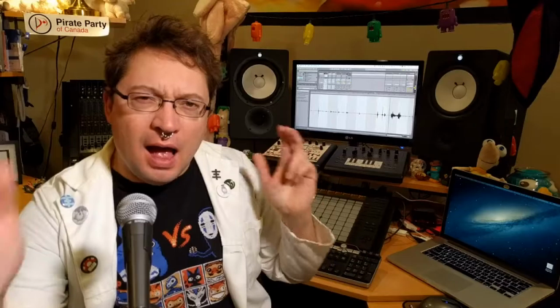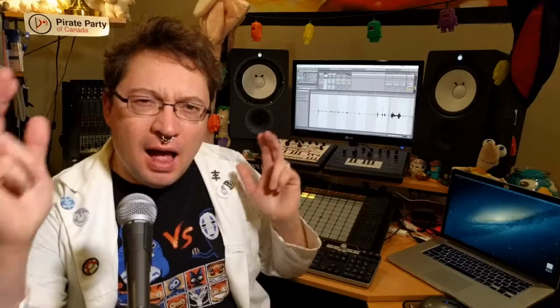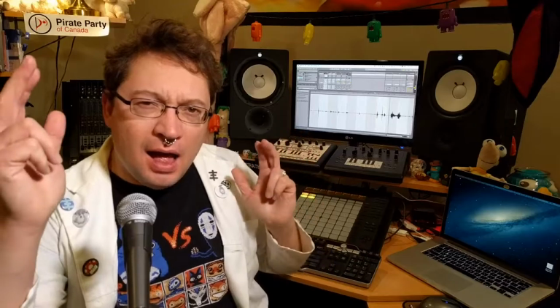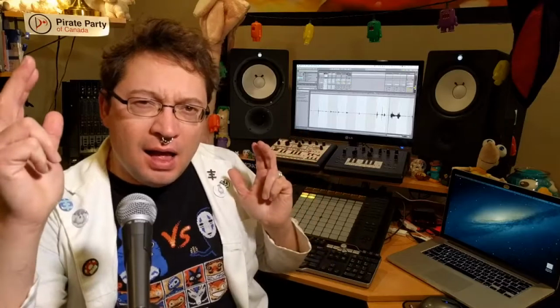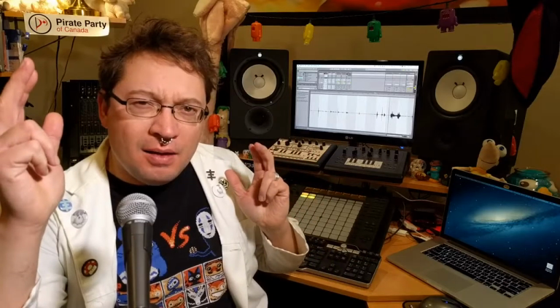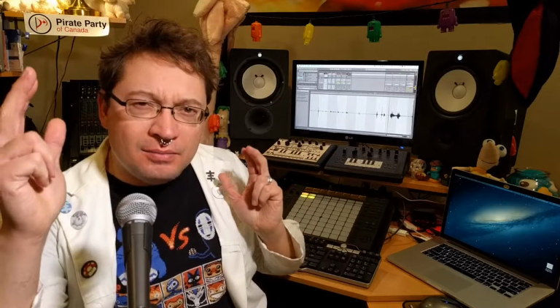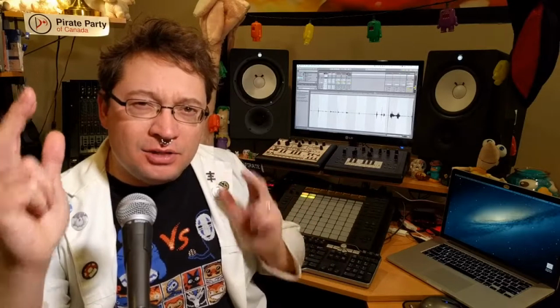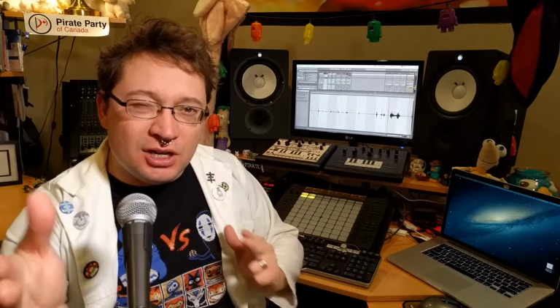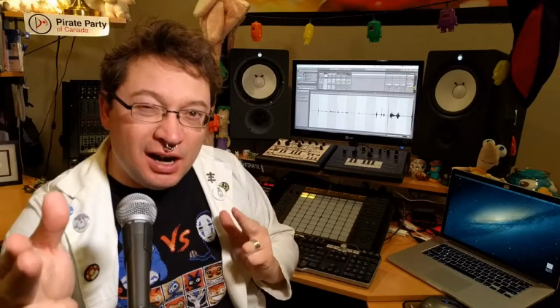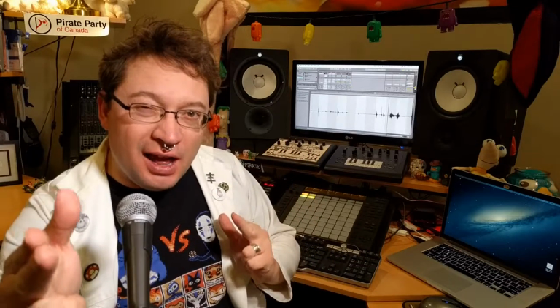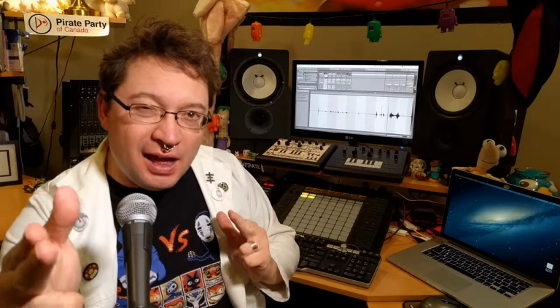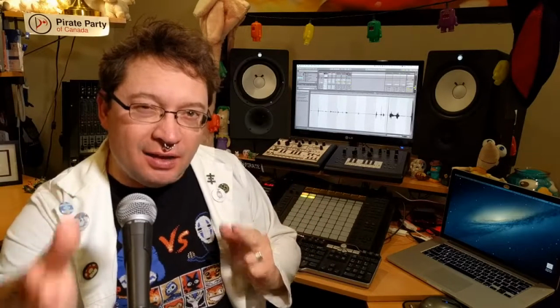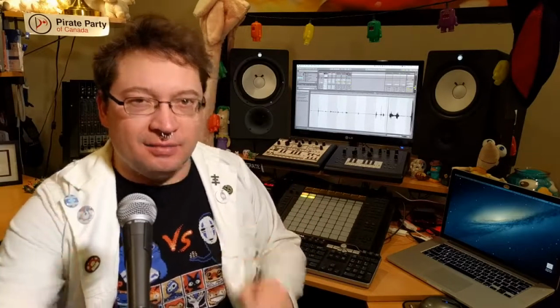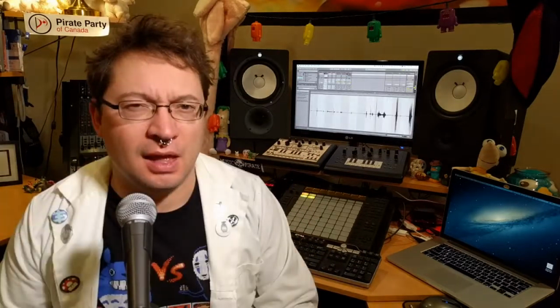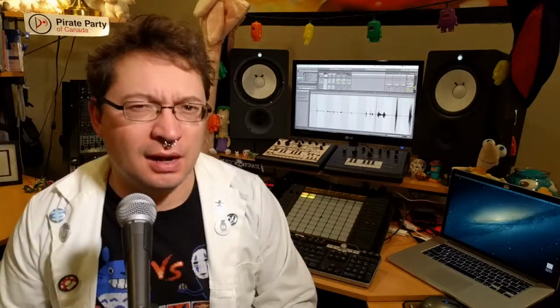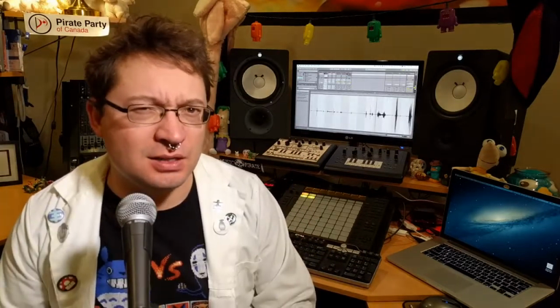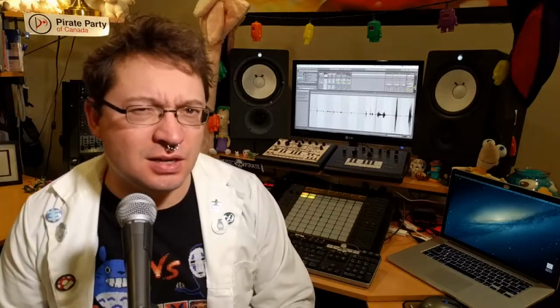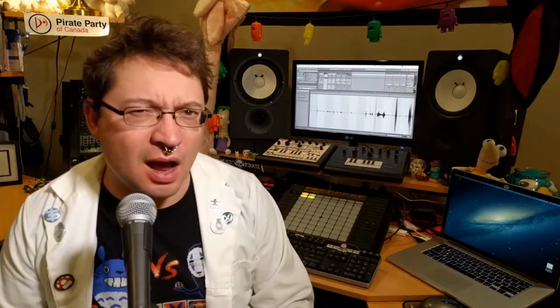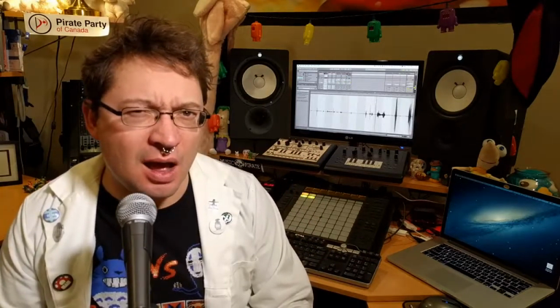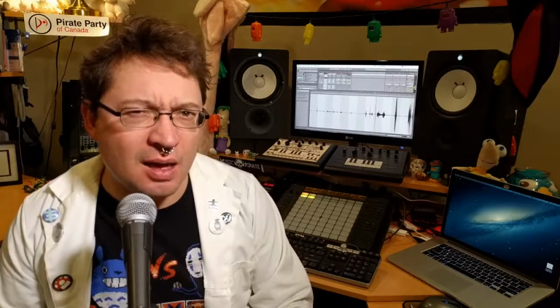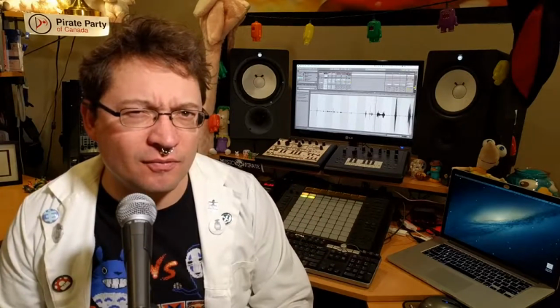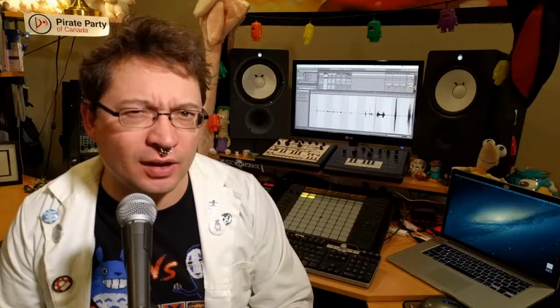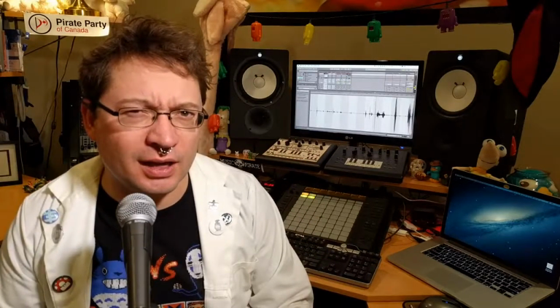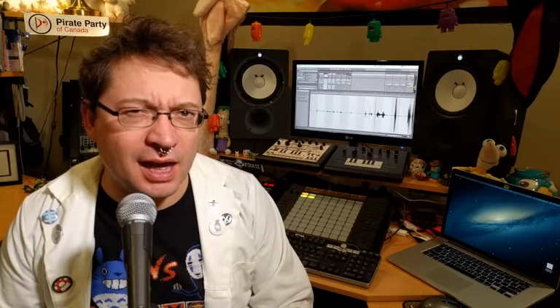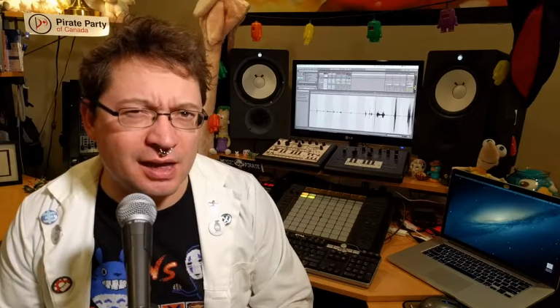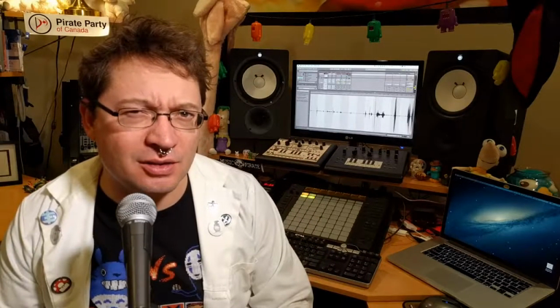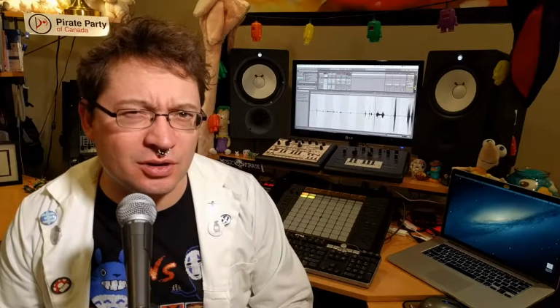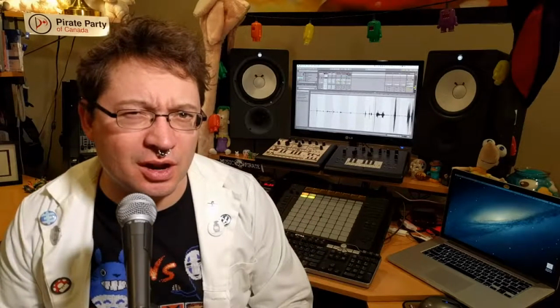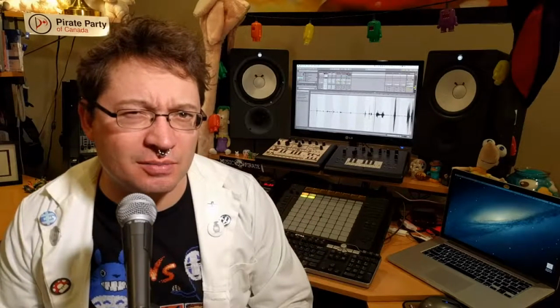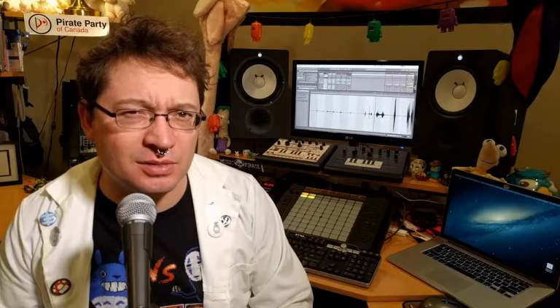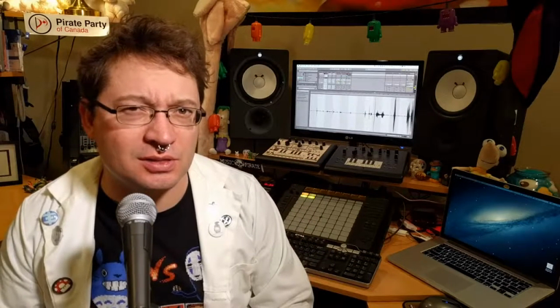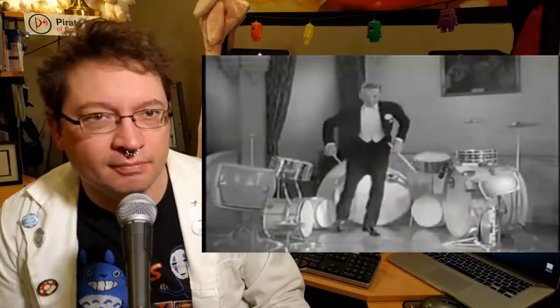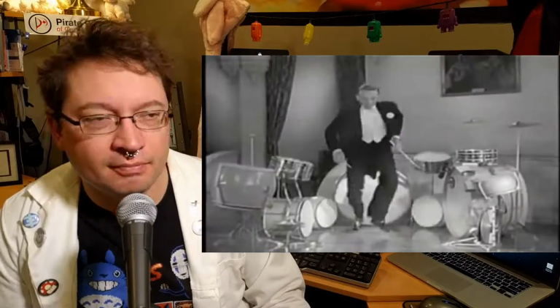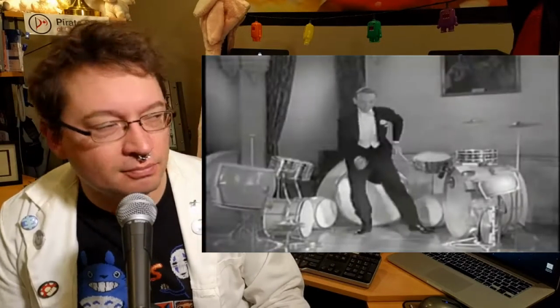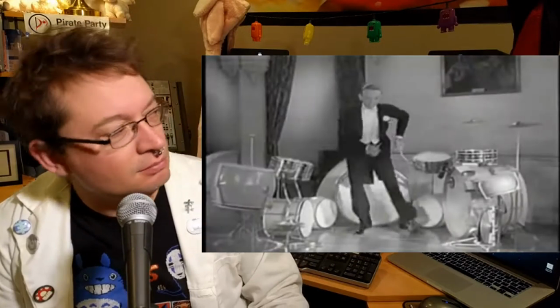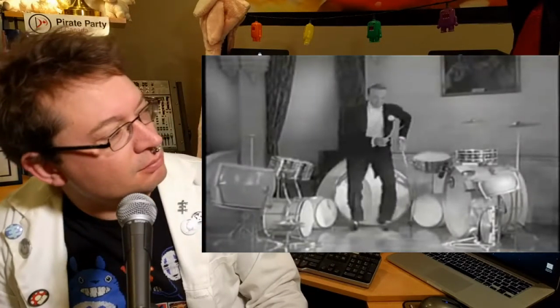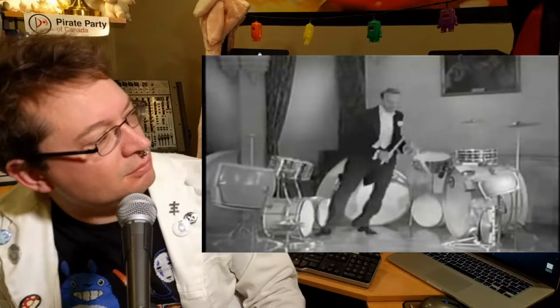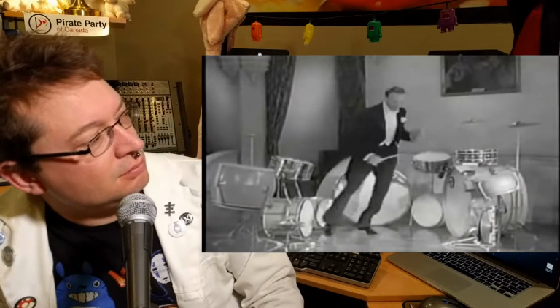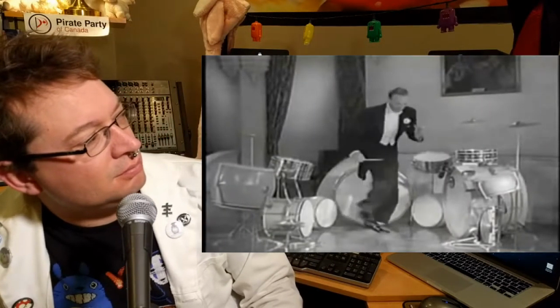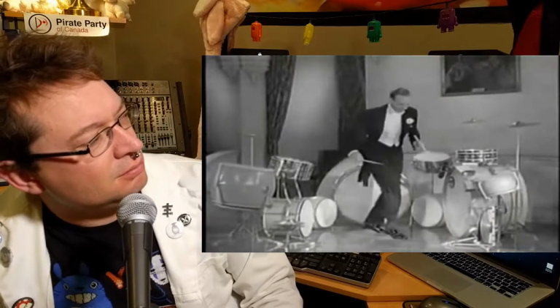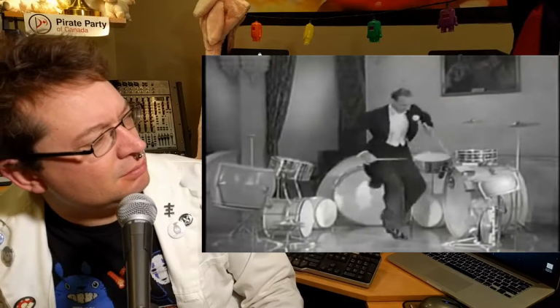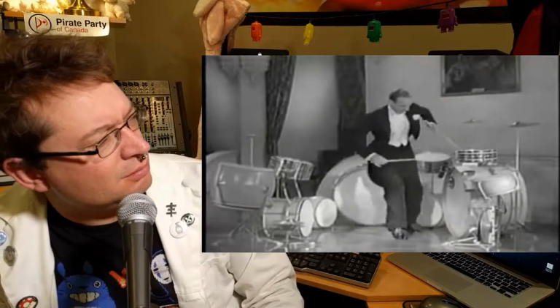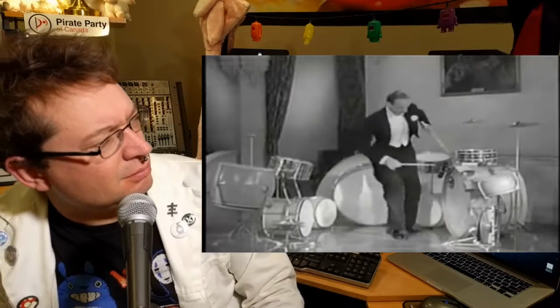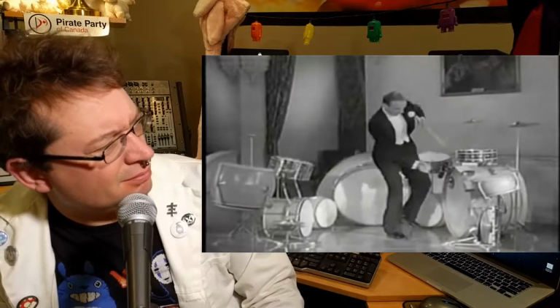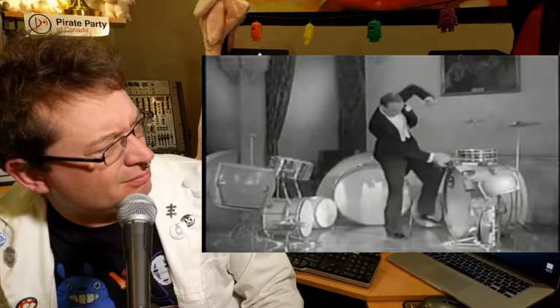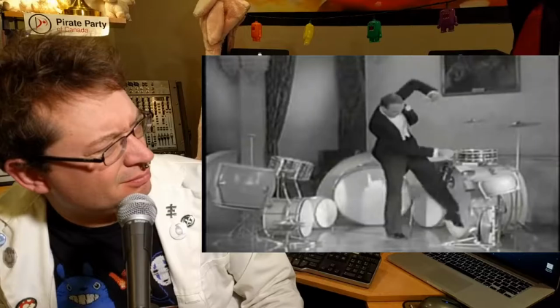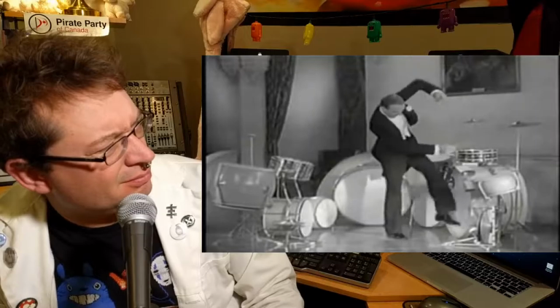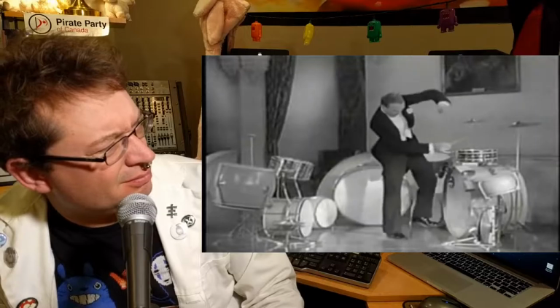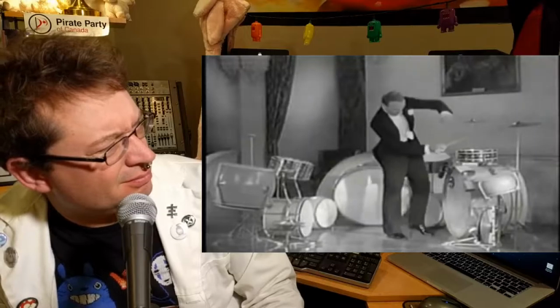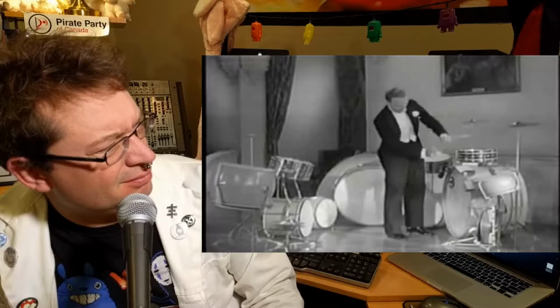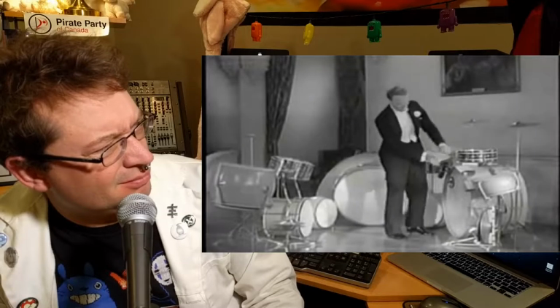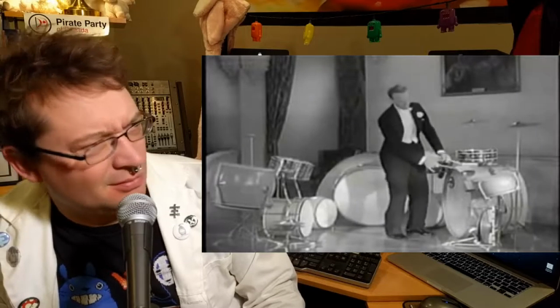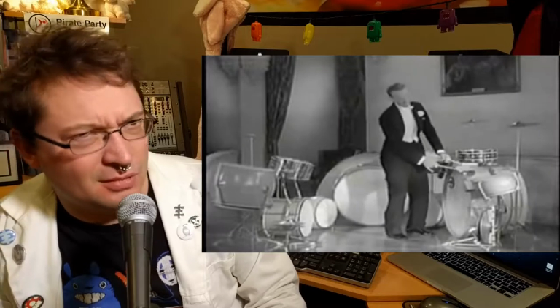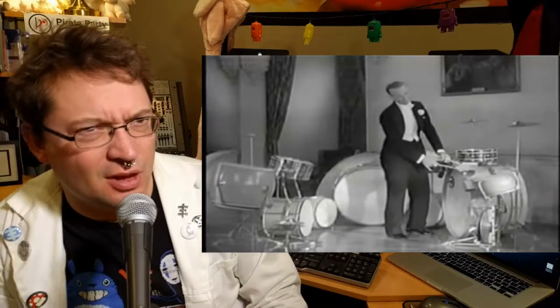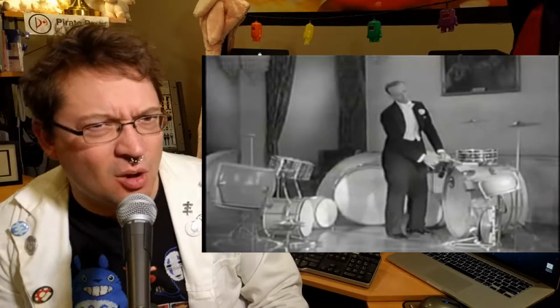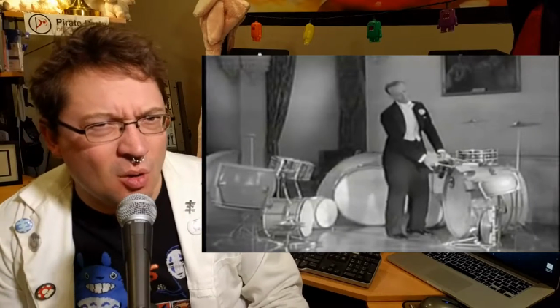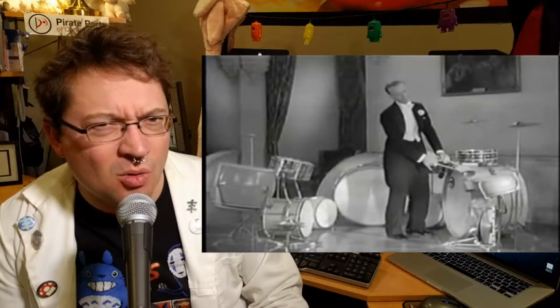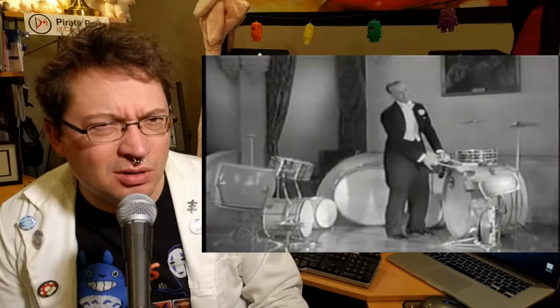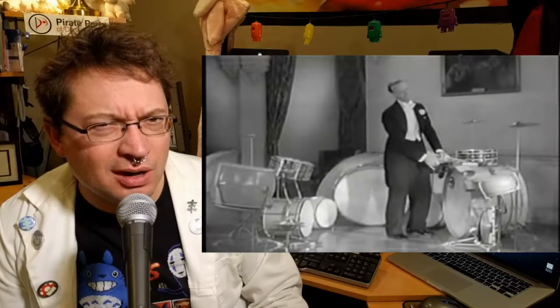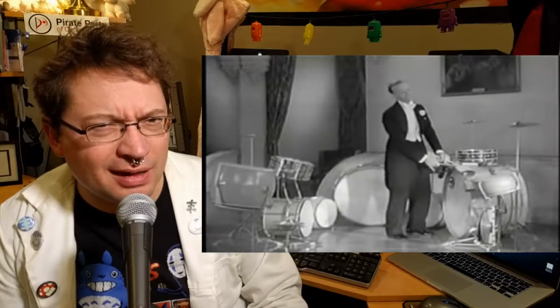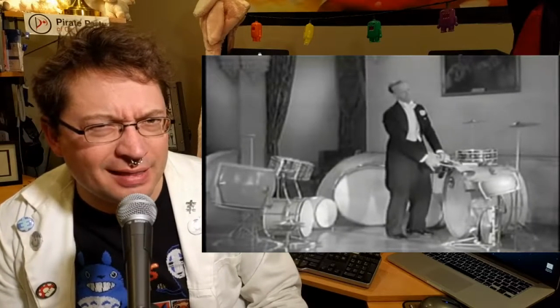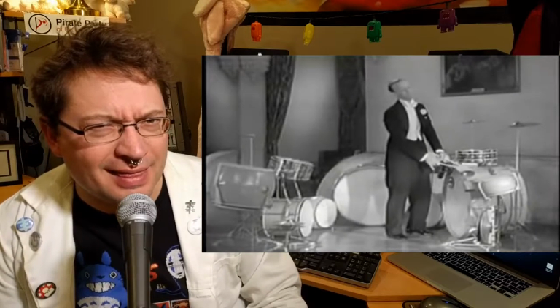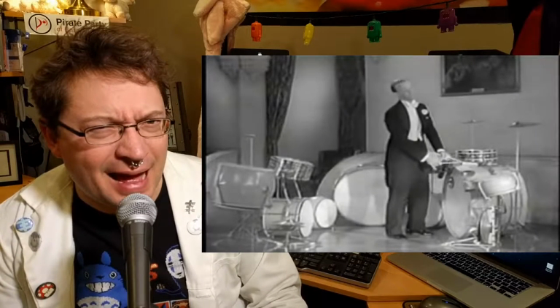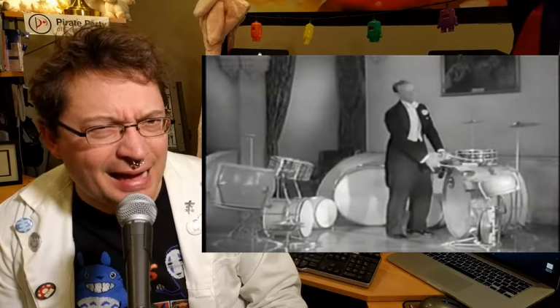I'm Johnny and it's time for Kicking Drums. No, not like that.